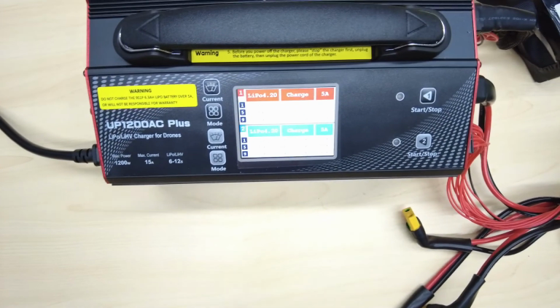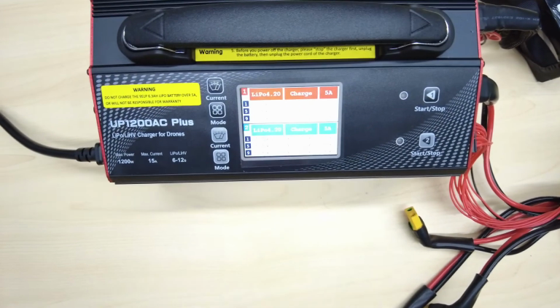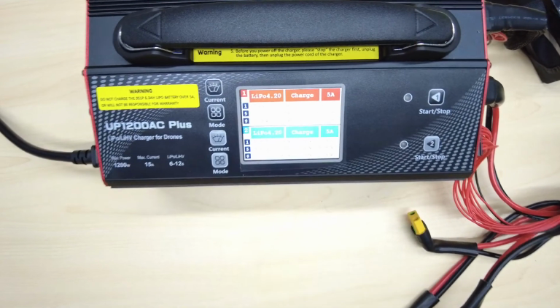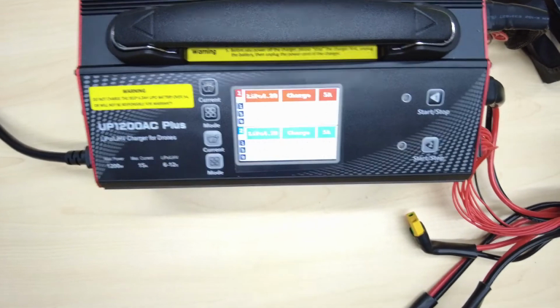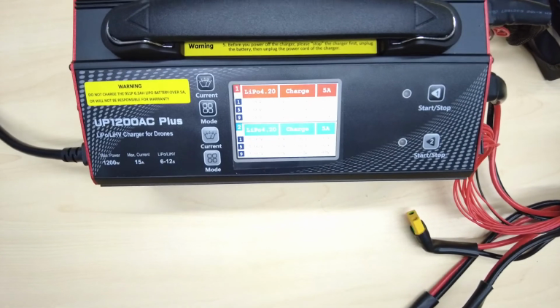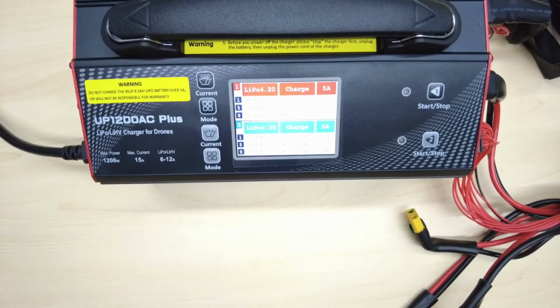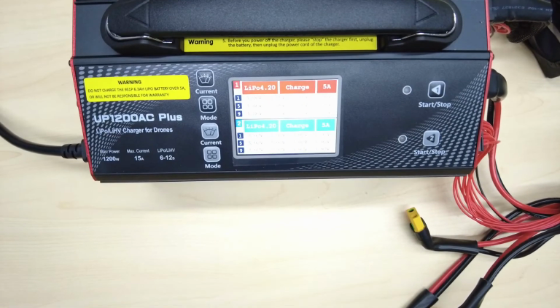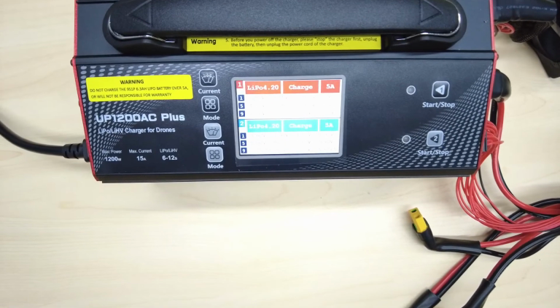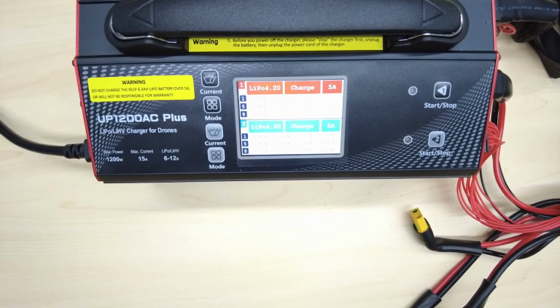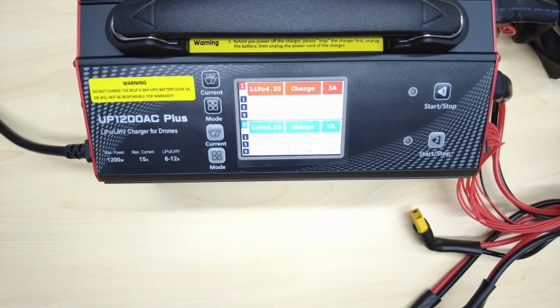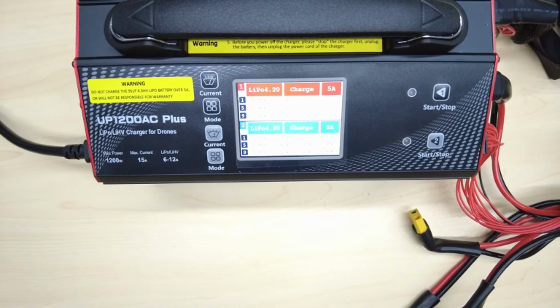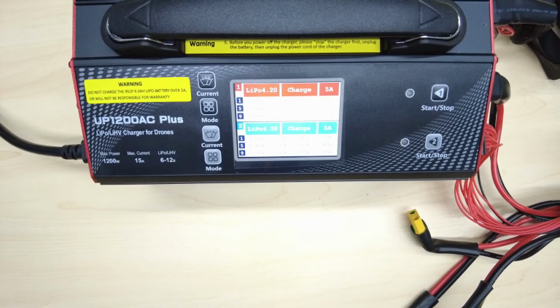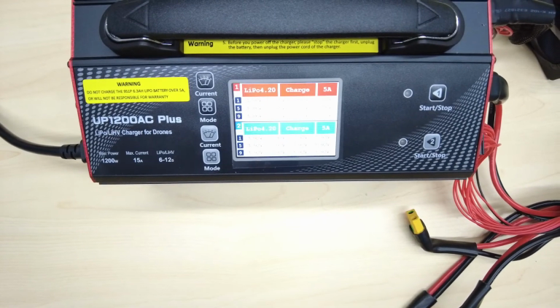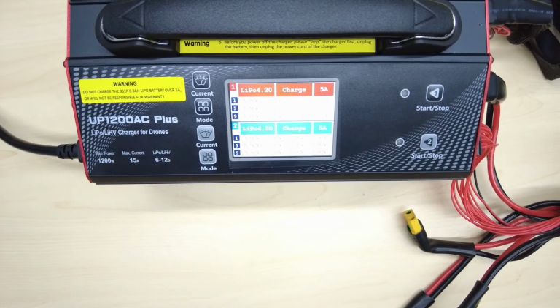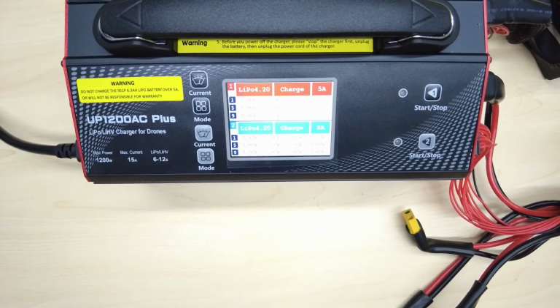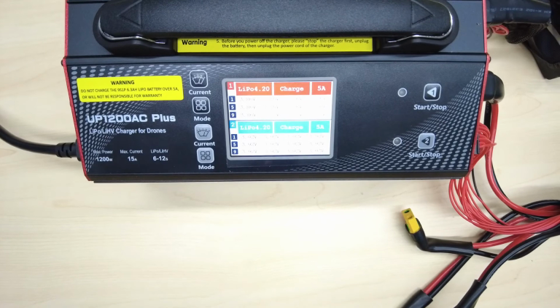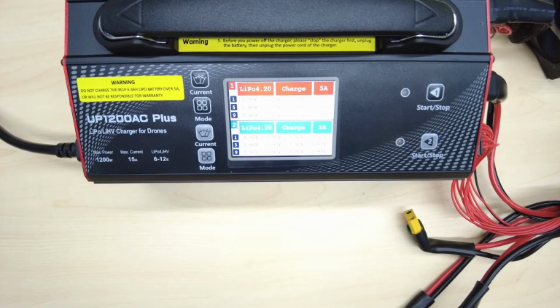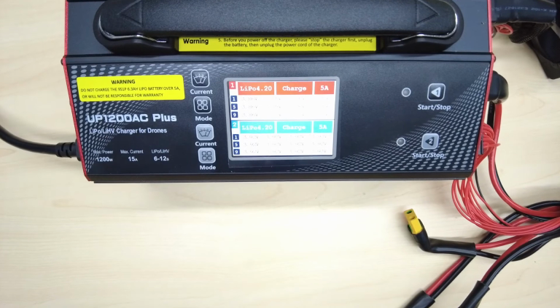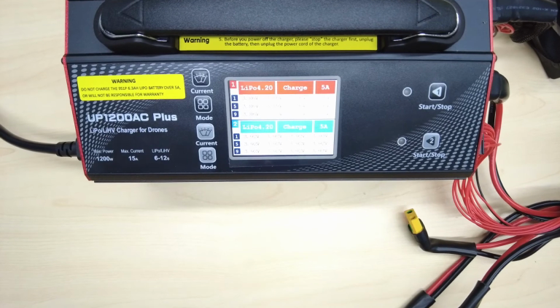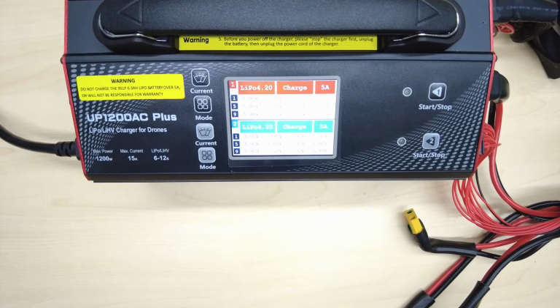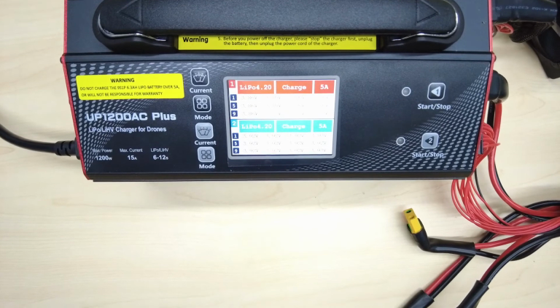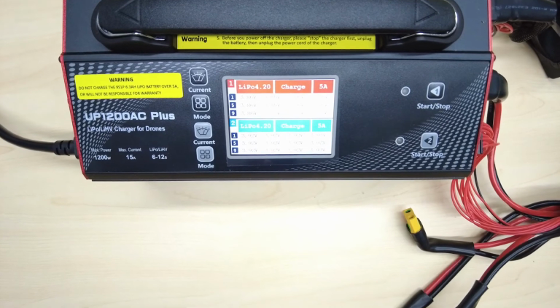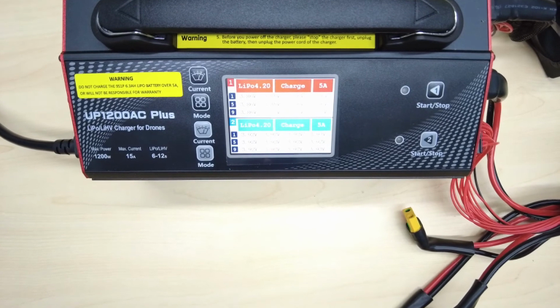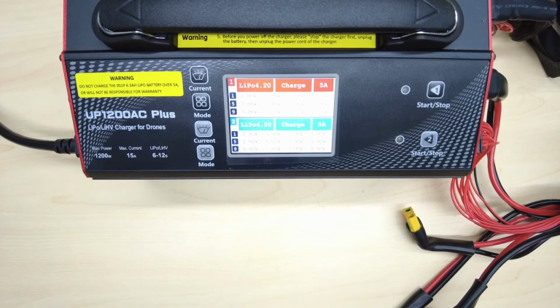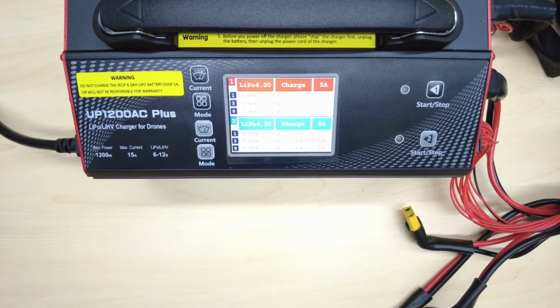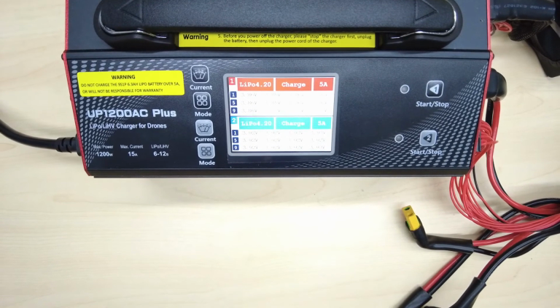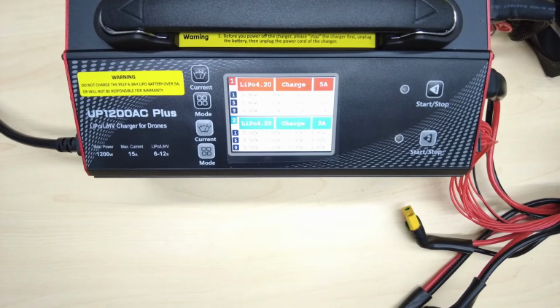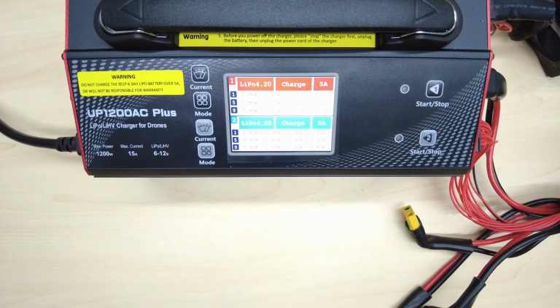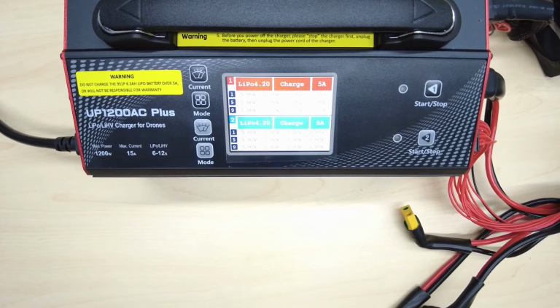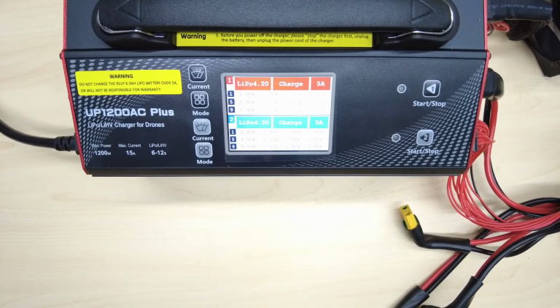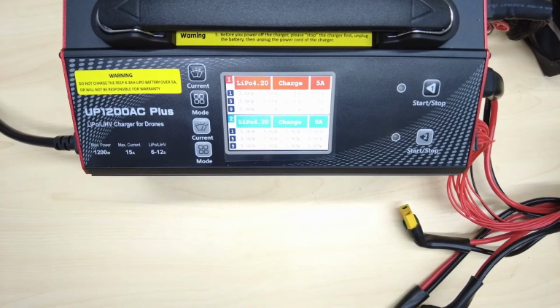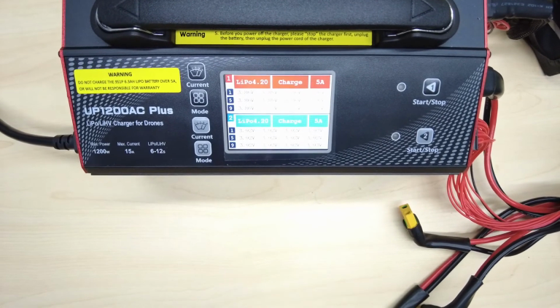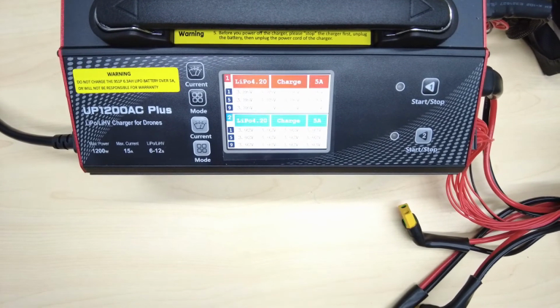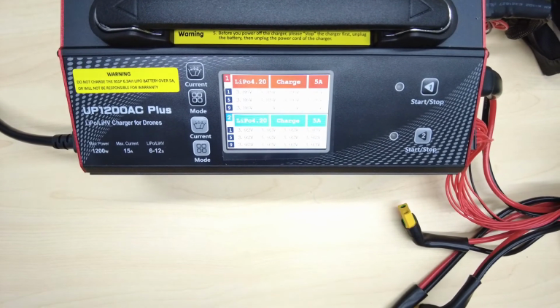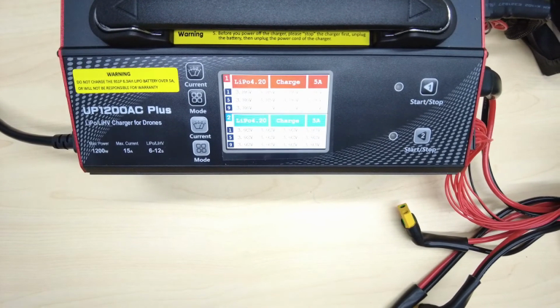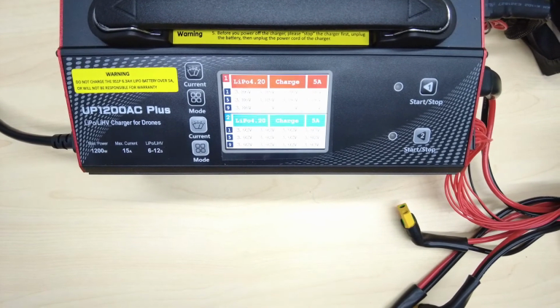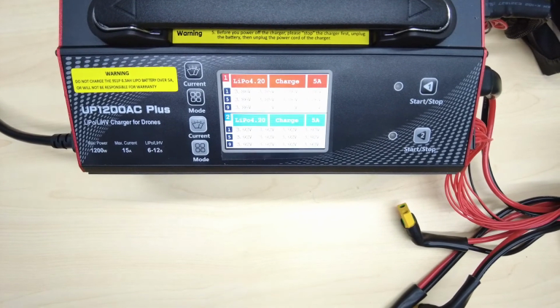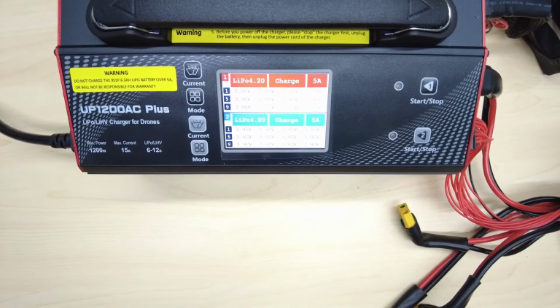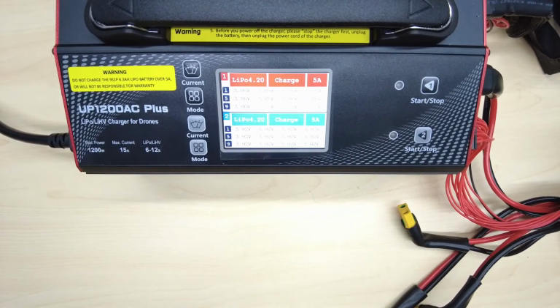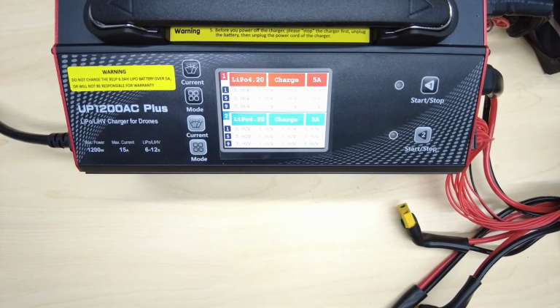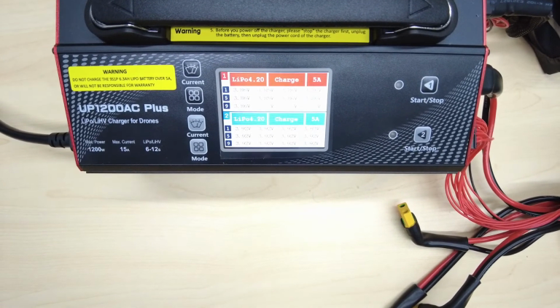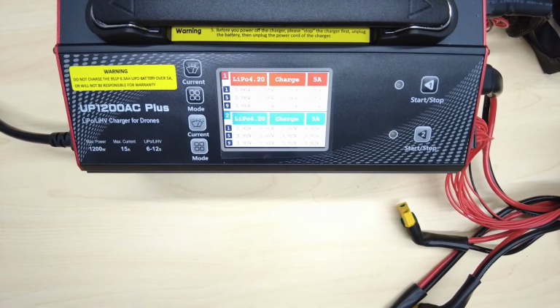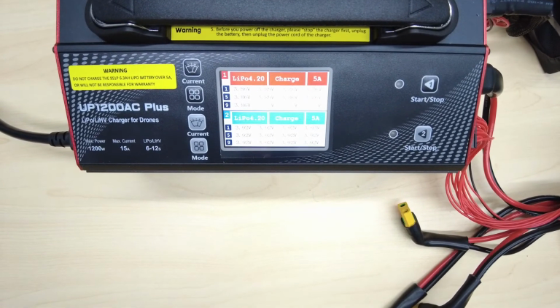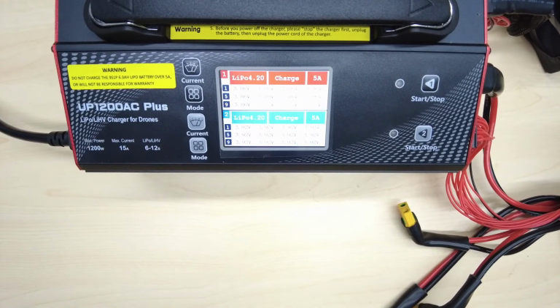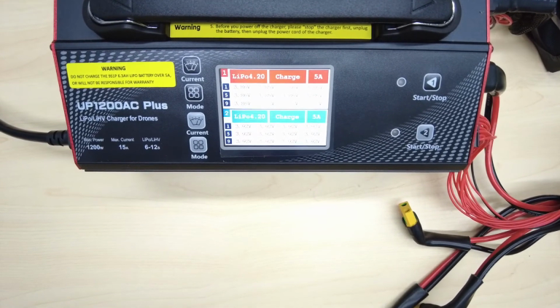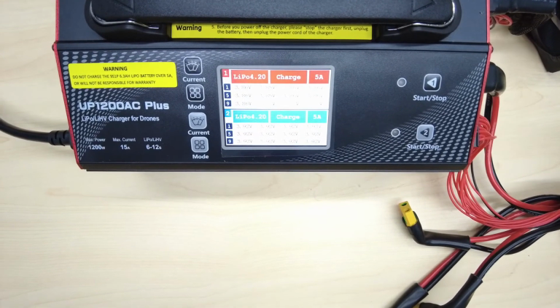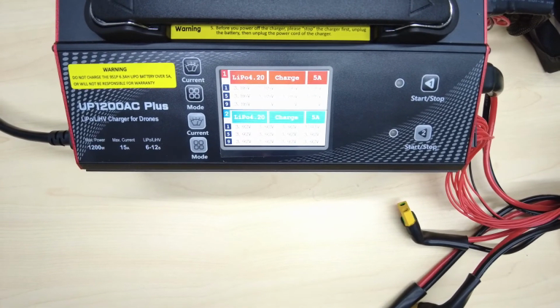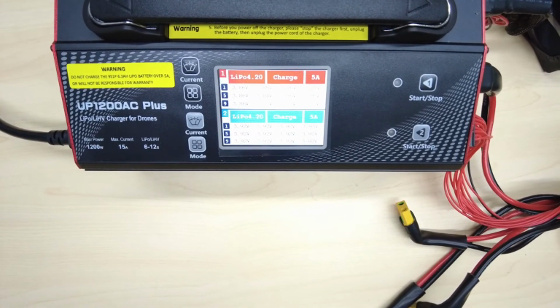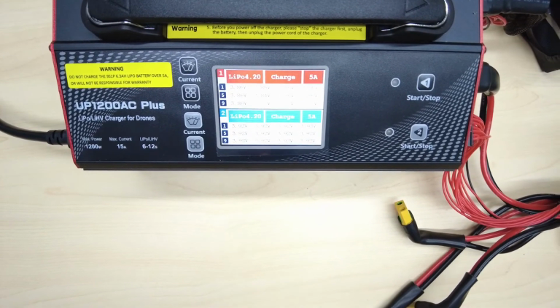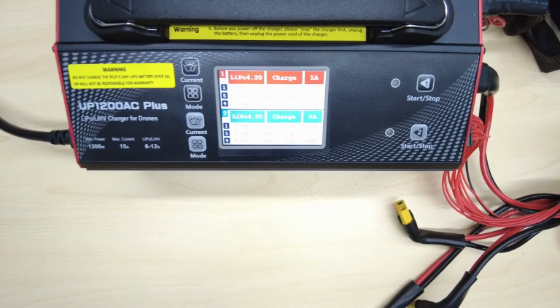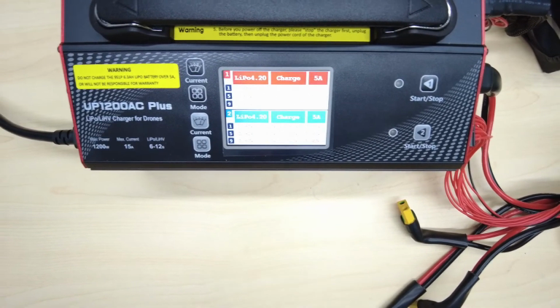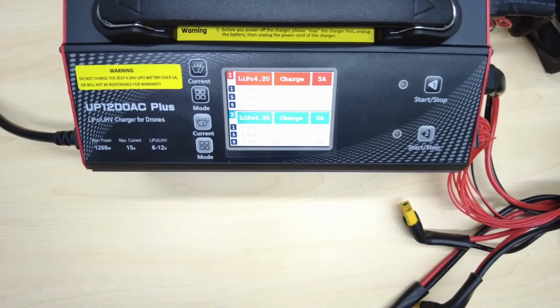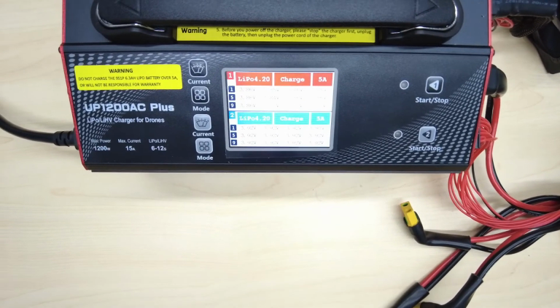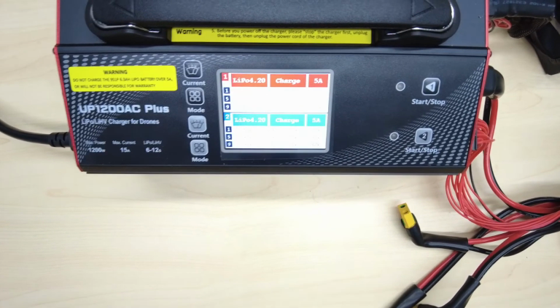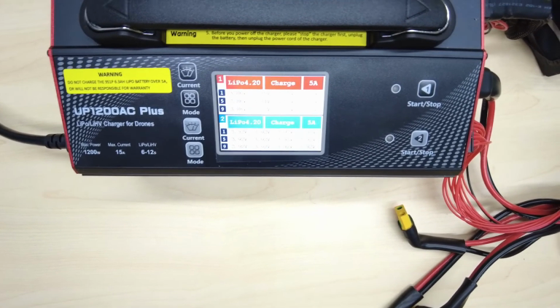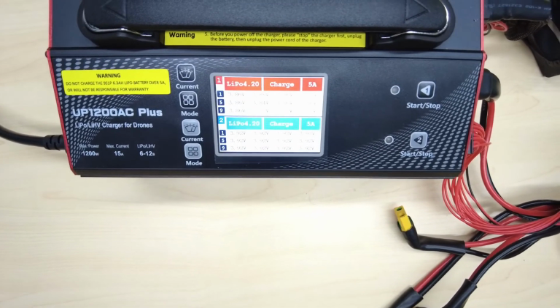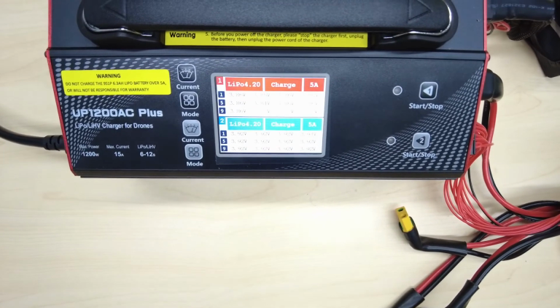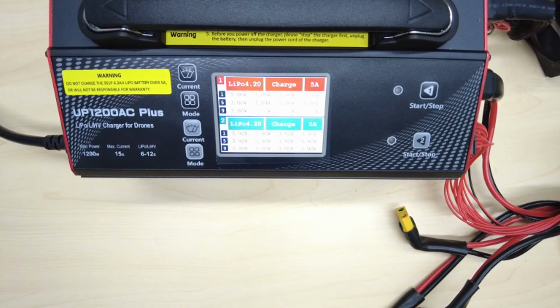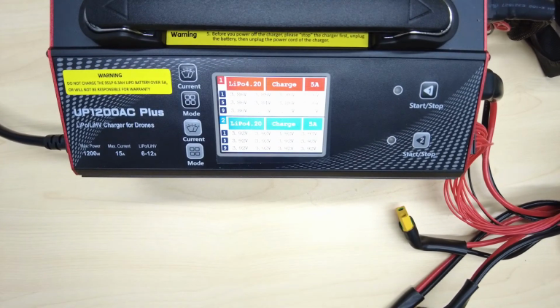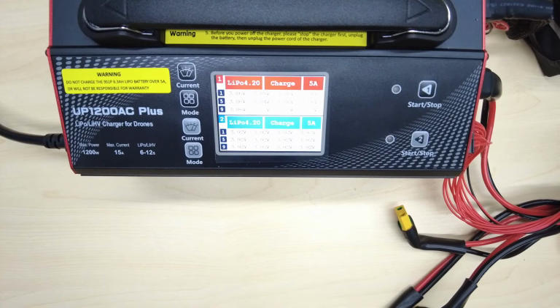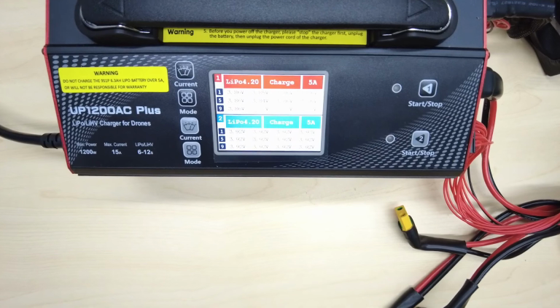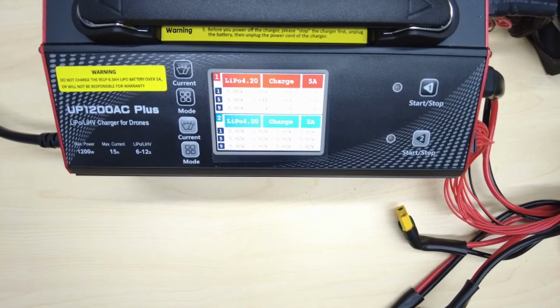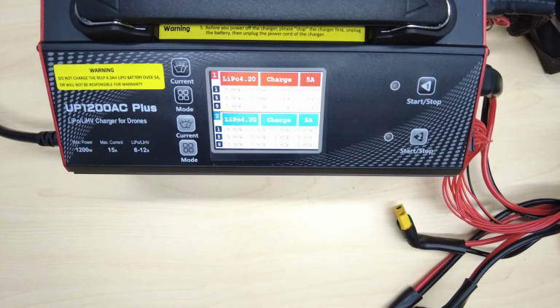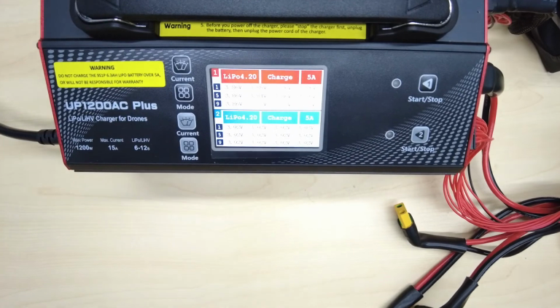You can check the status of both batteries and all the cell strings one by one.